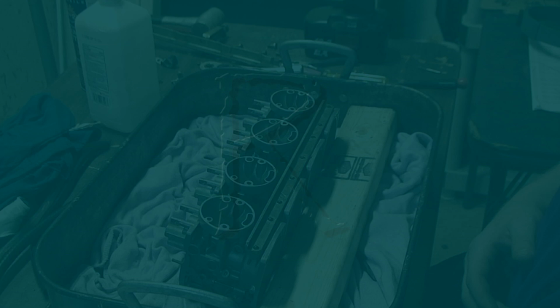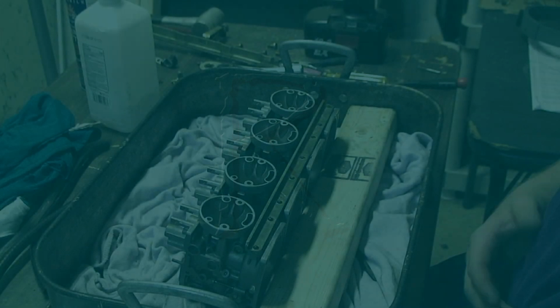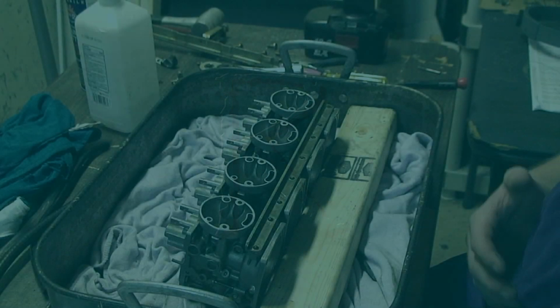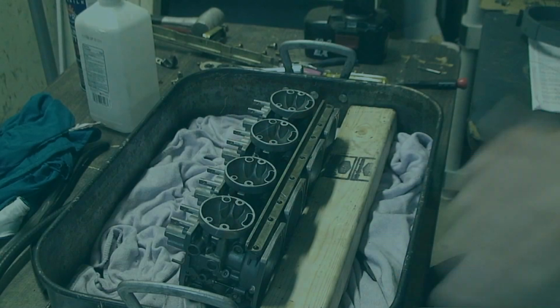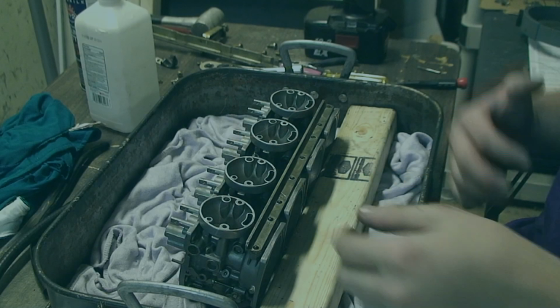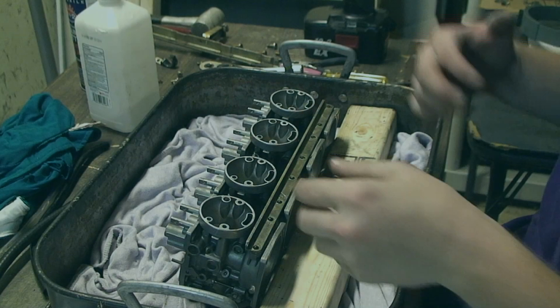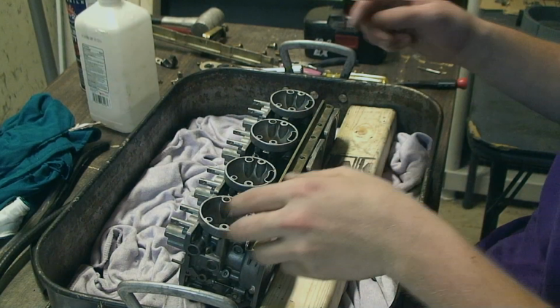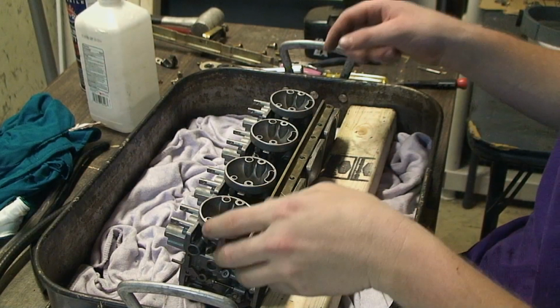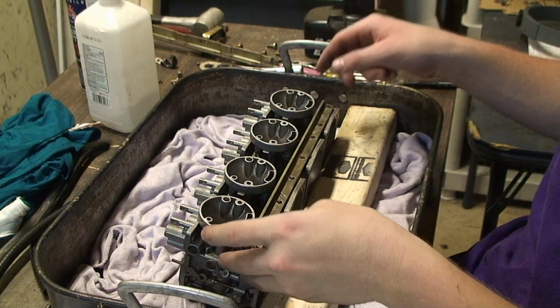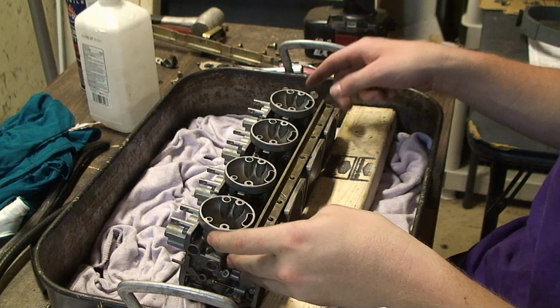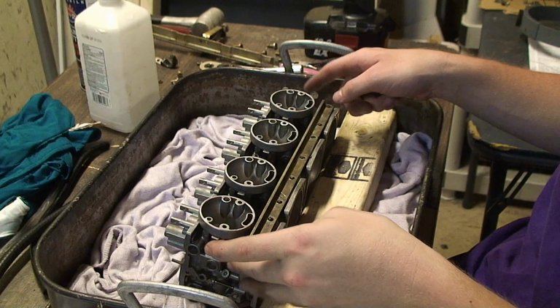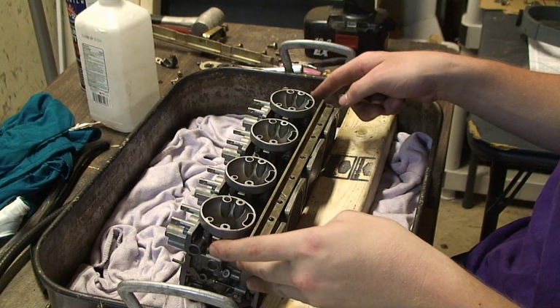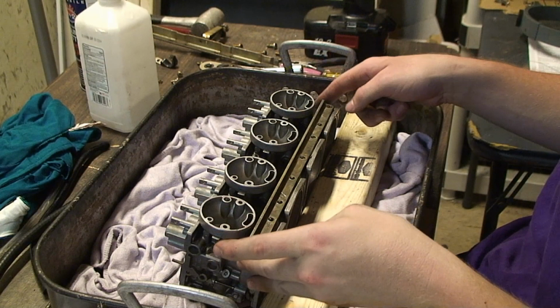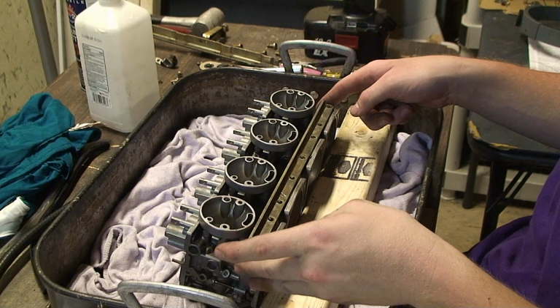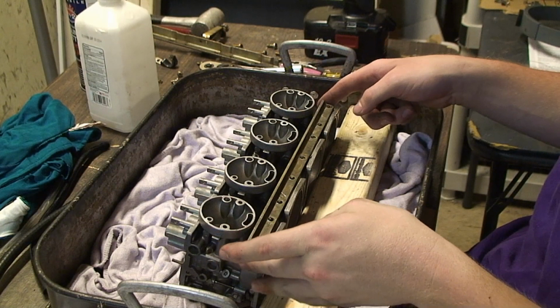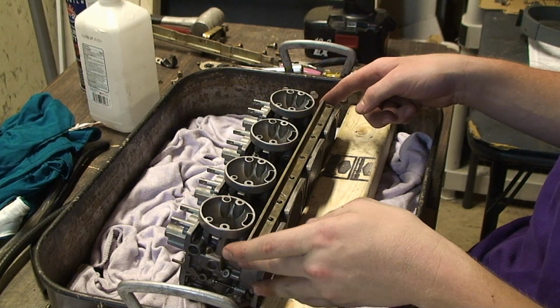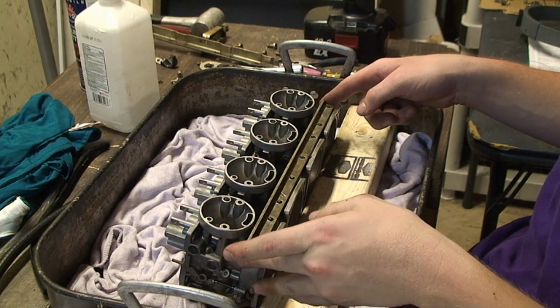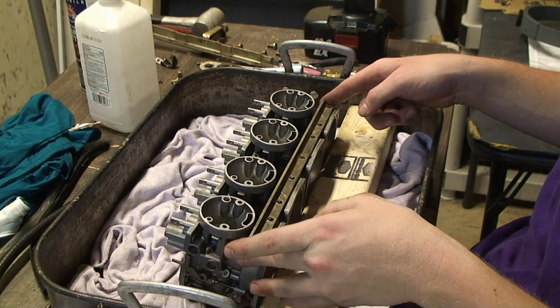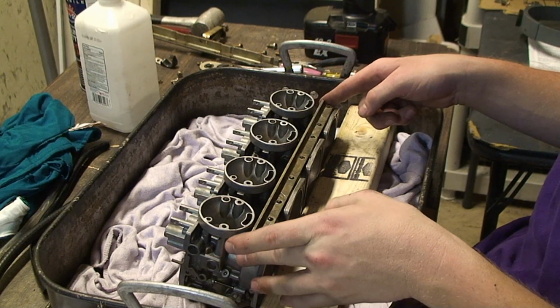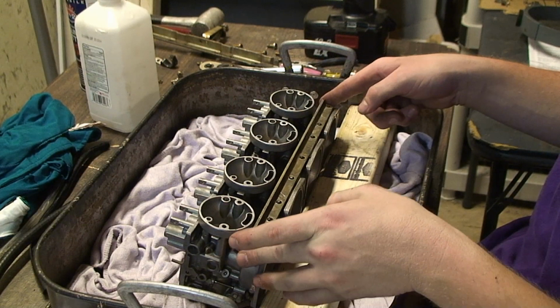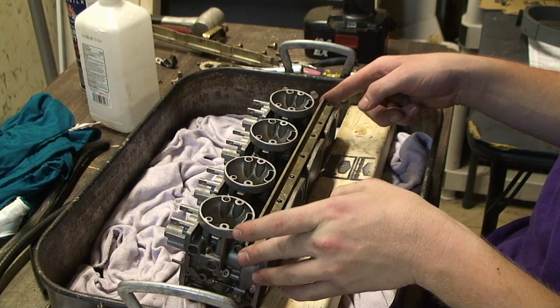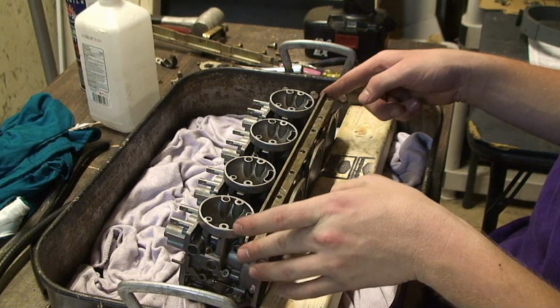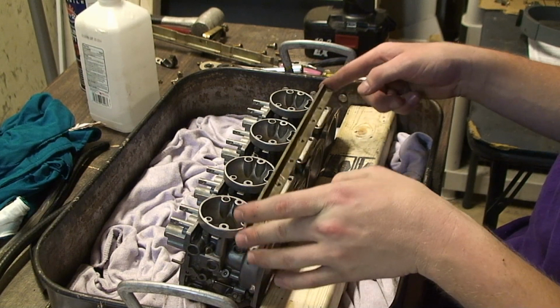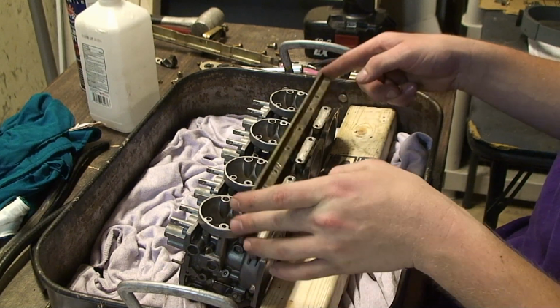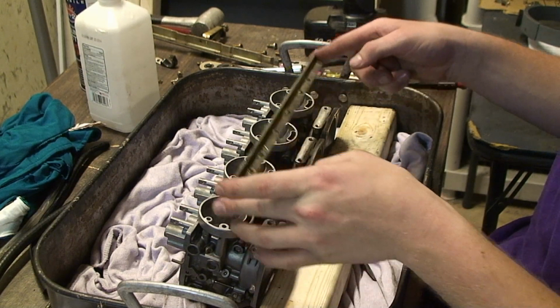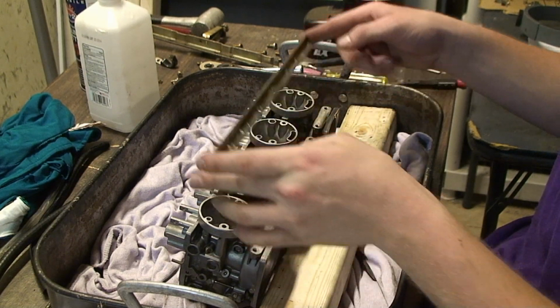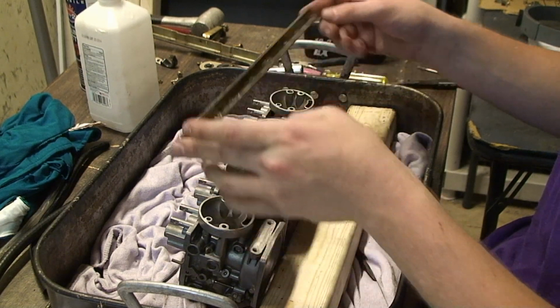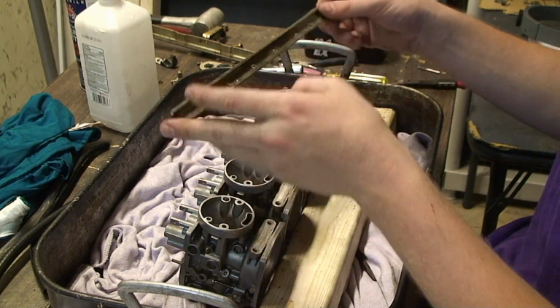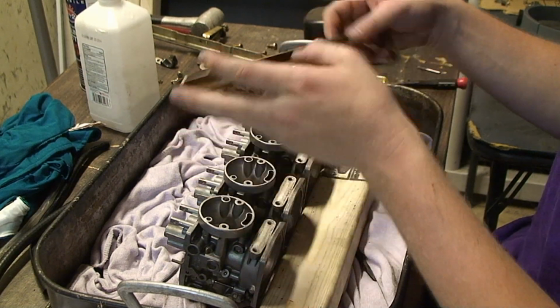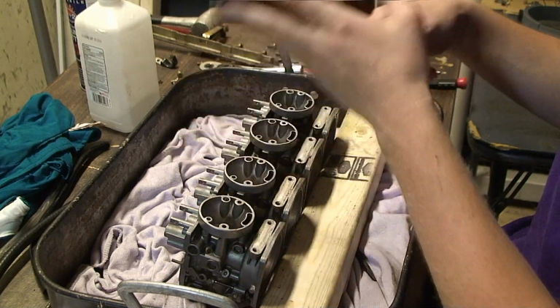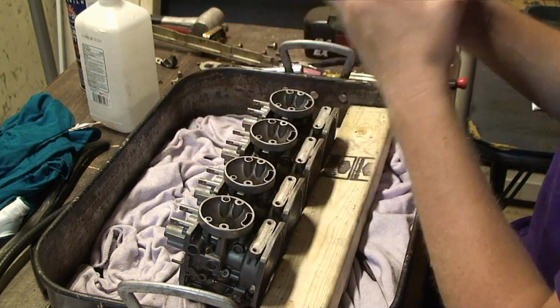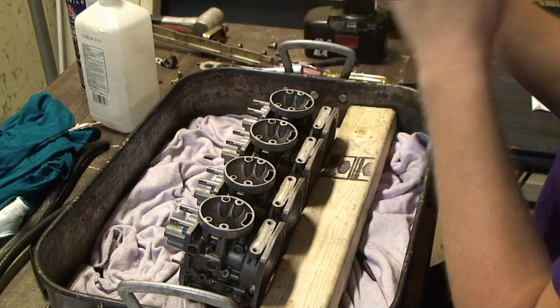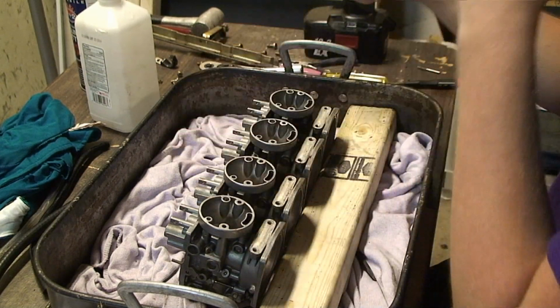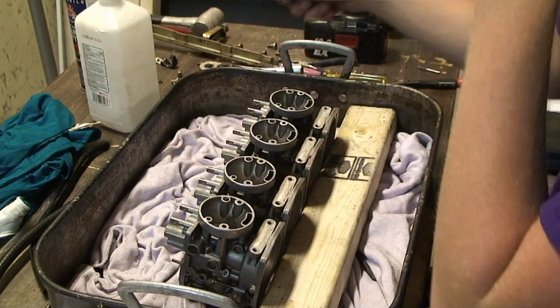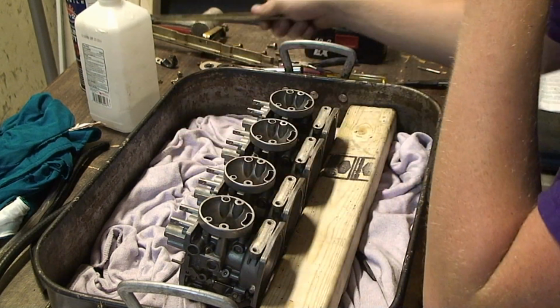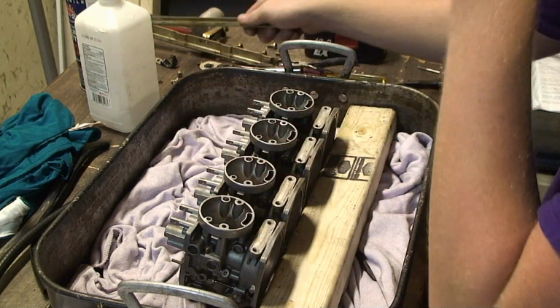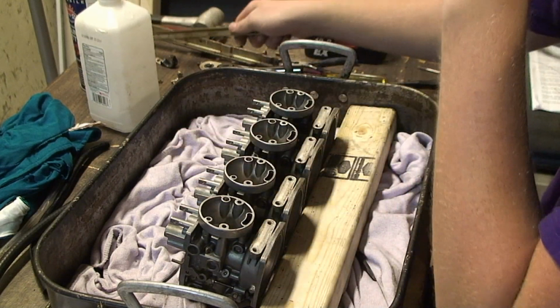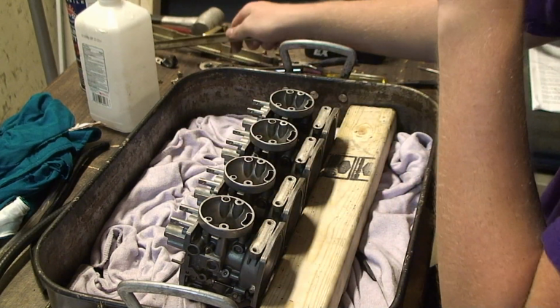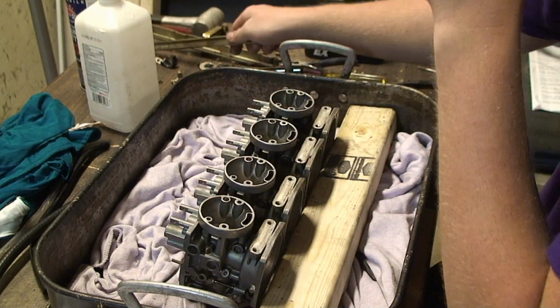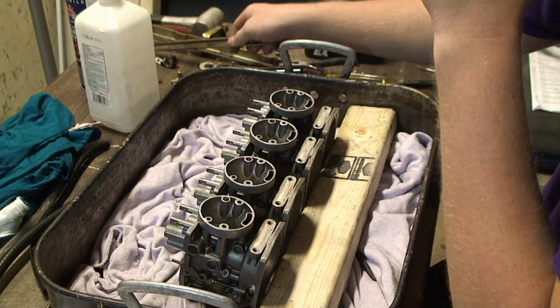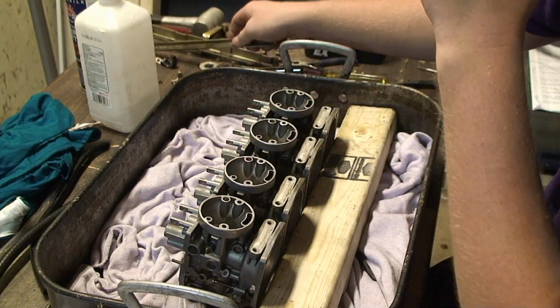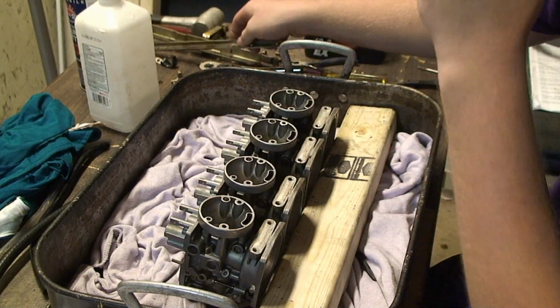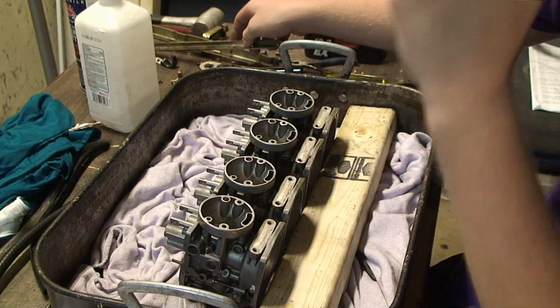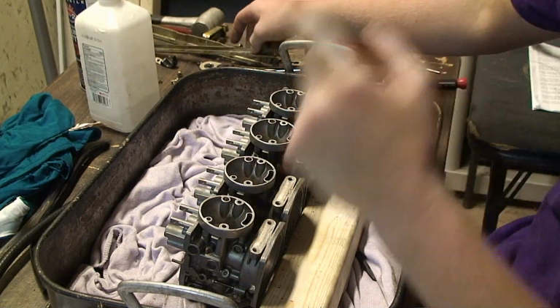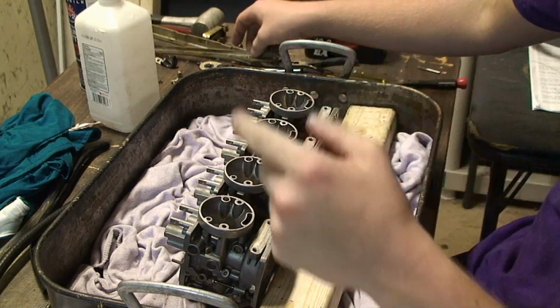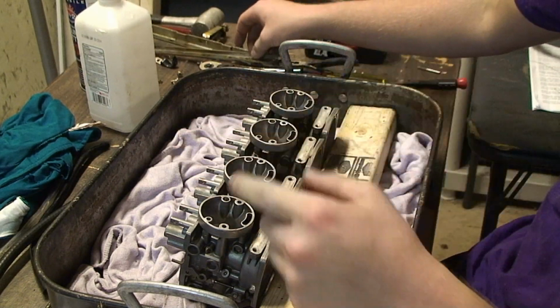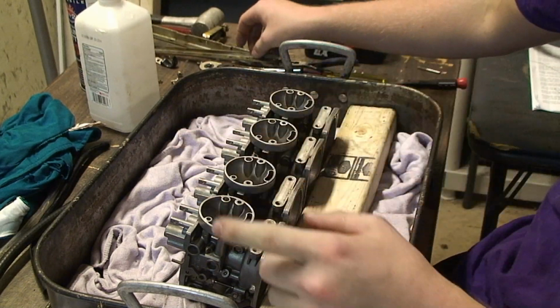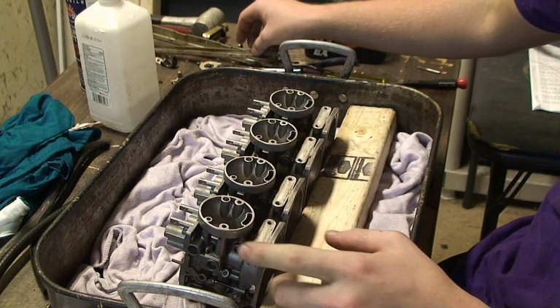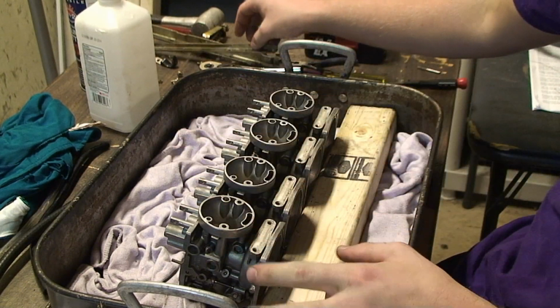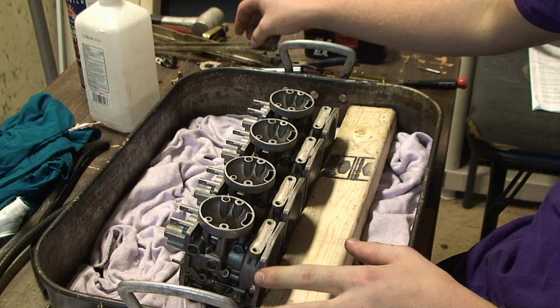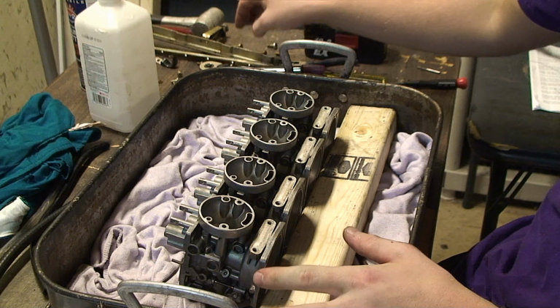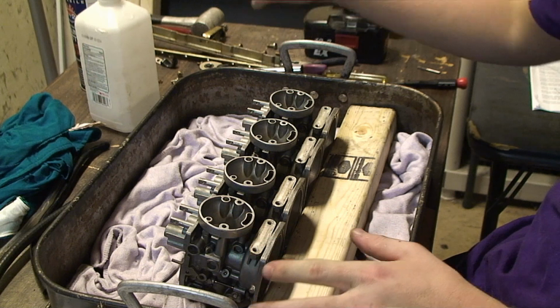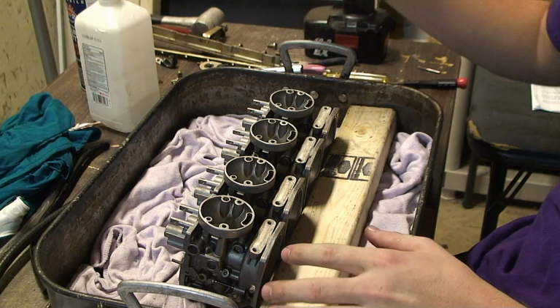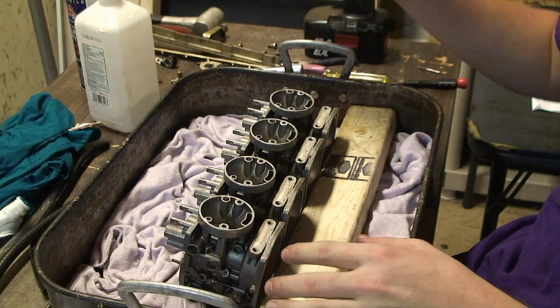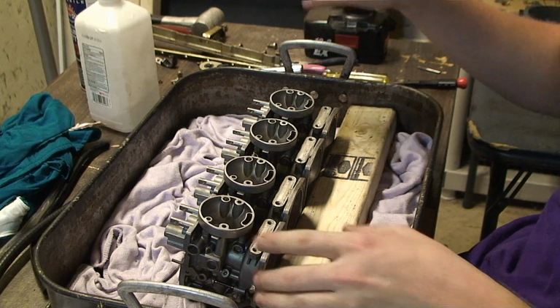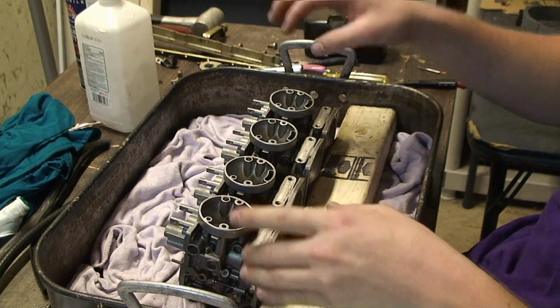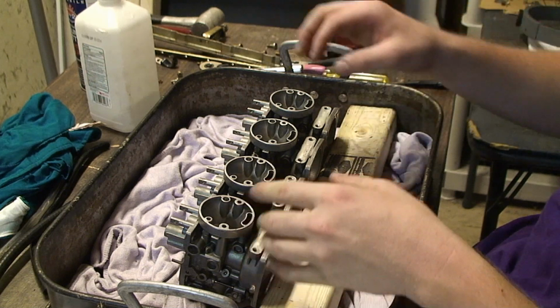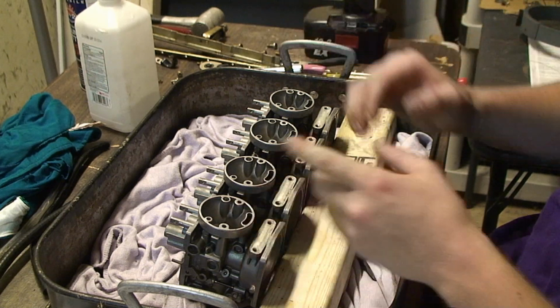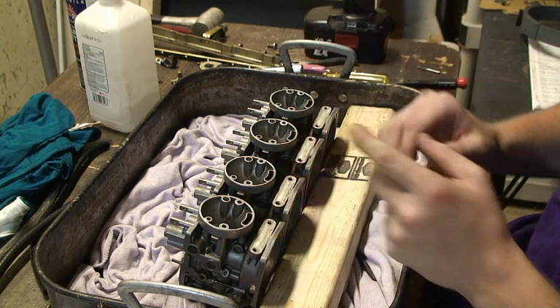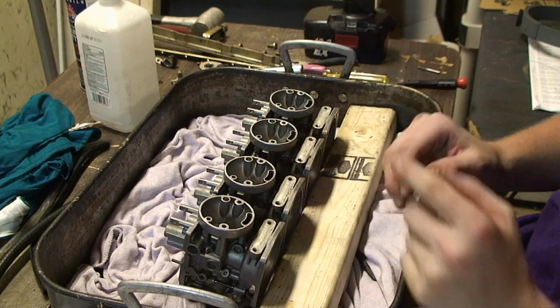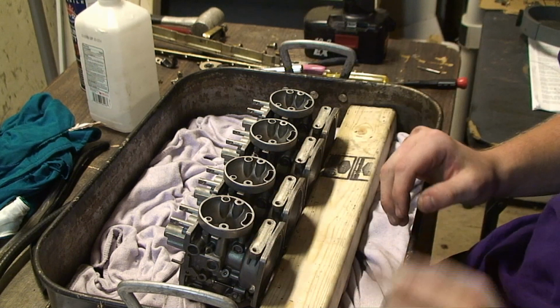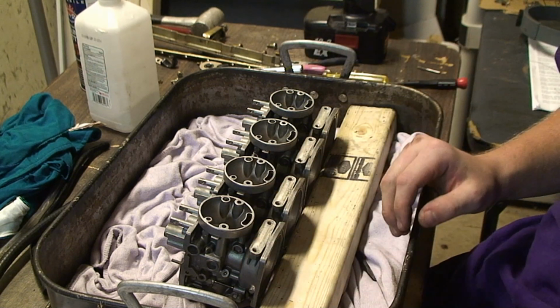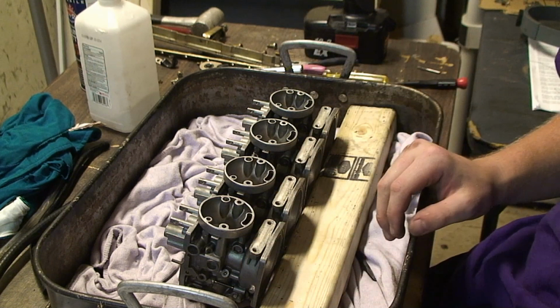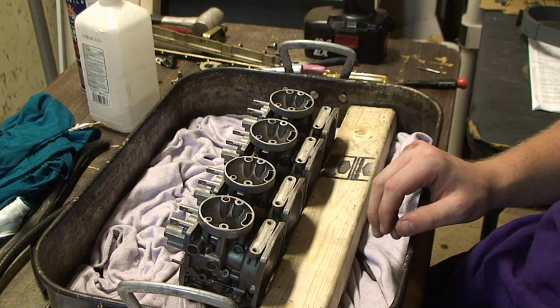Now that you have all your screws removed, just pull up the bracket, the upper bracket, and you can take it off.